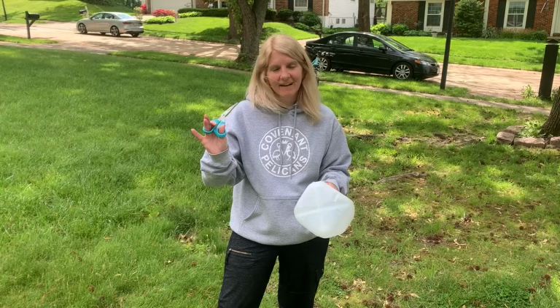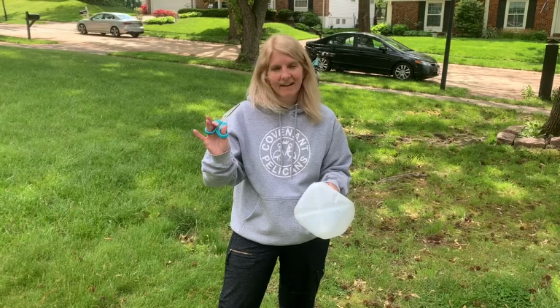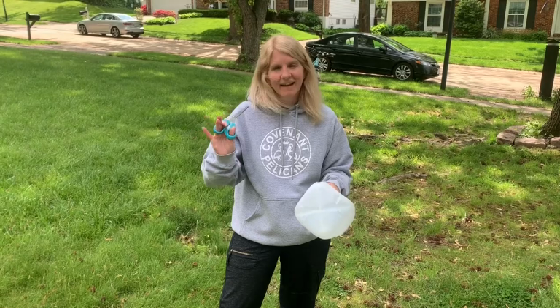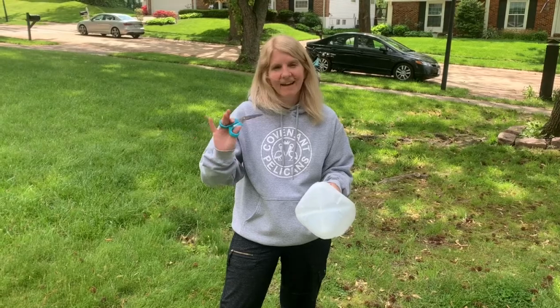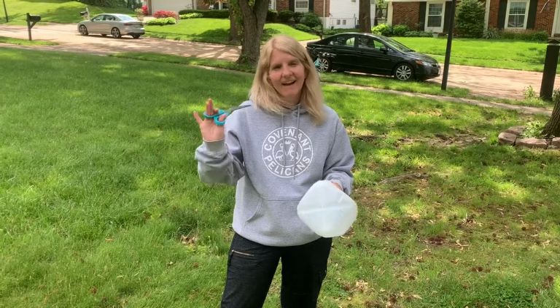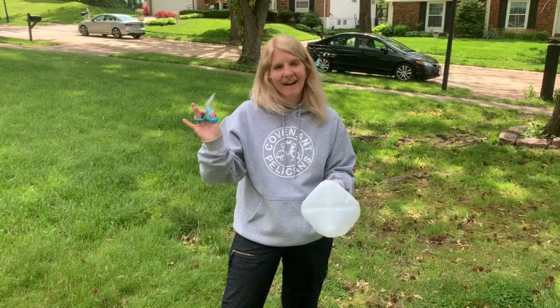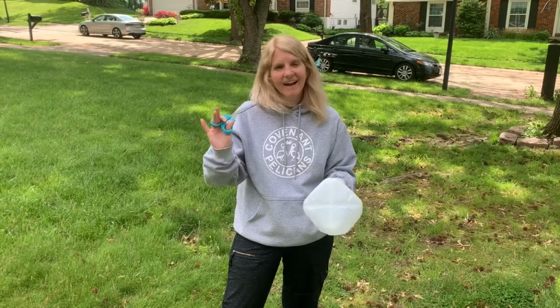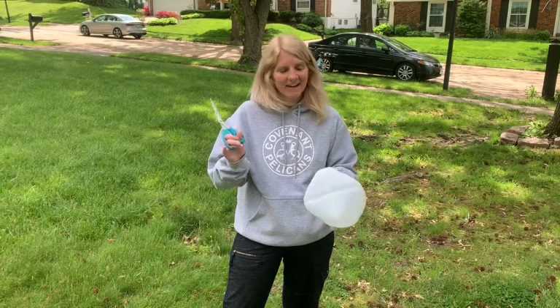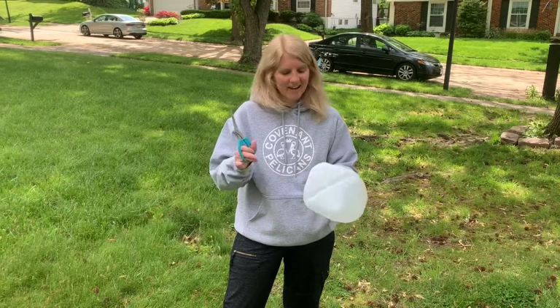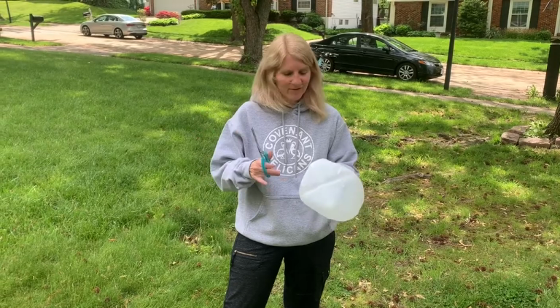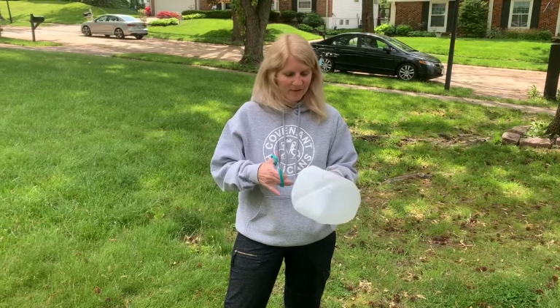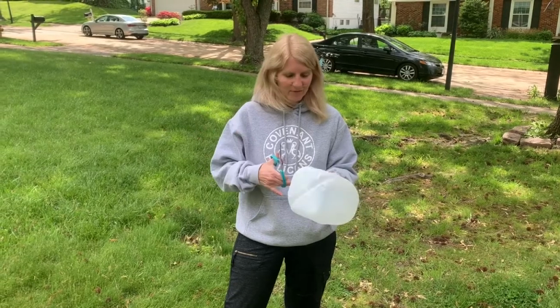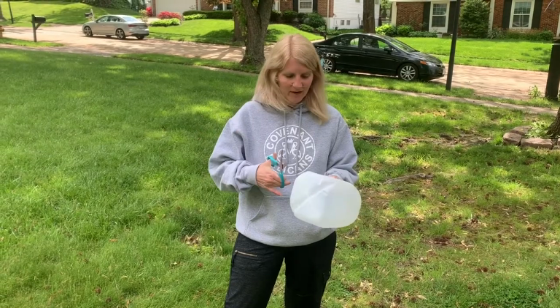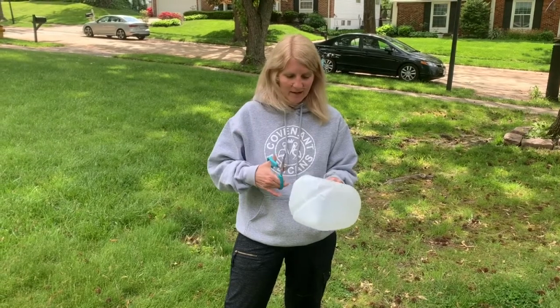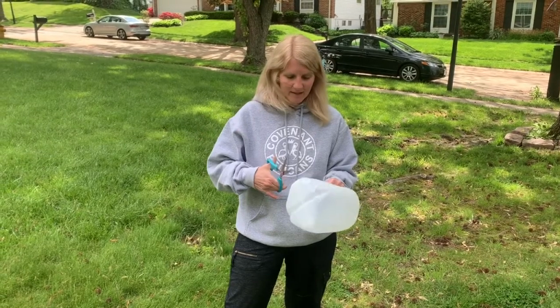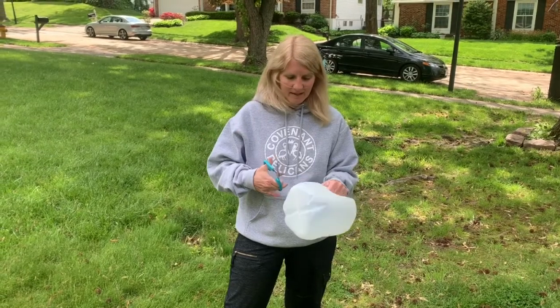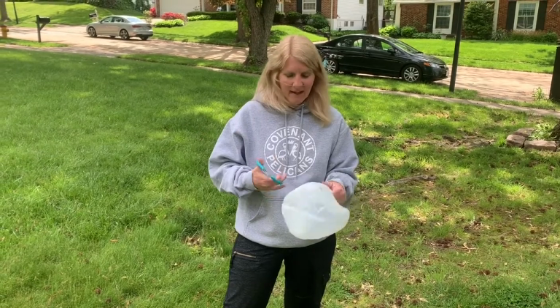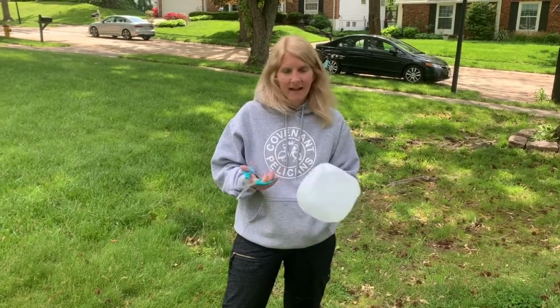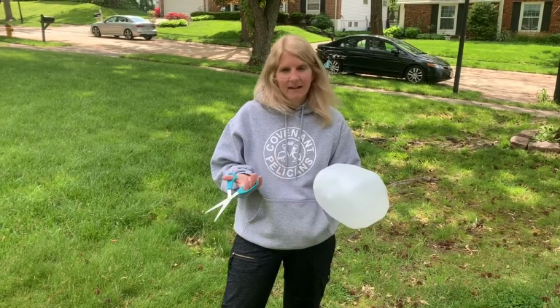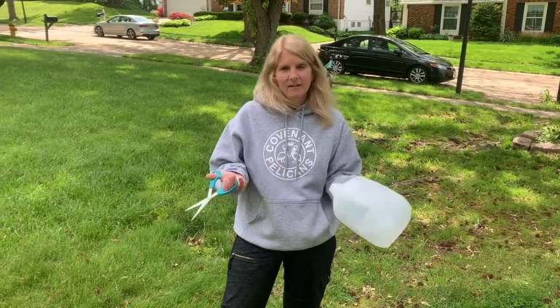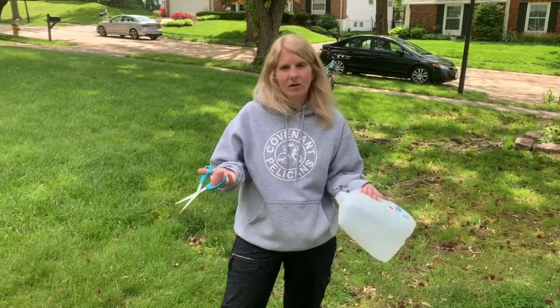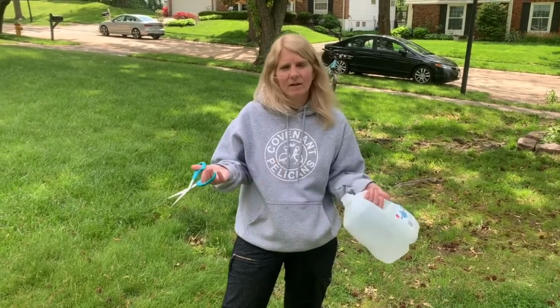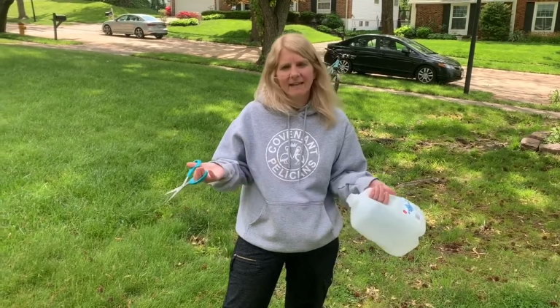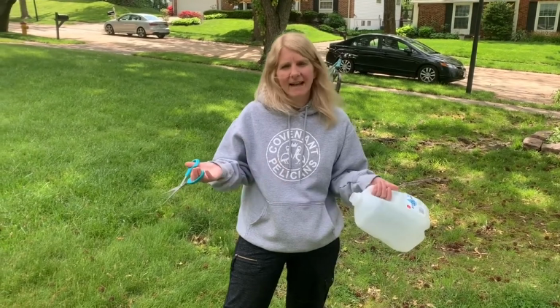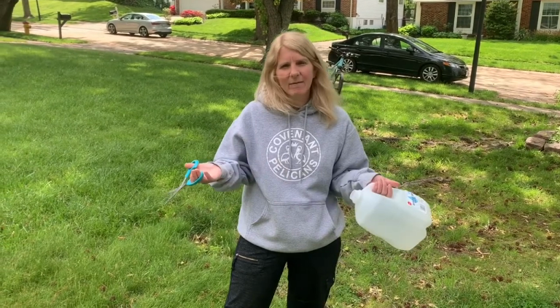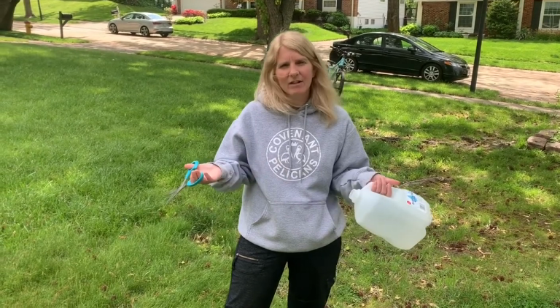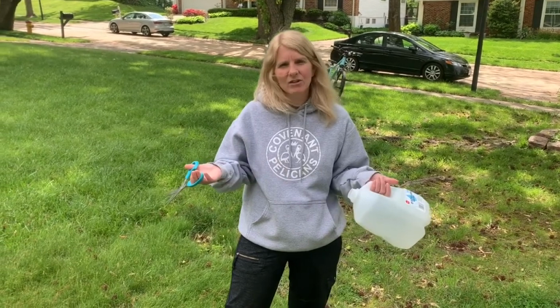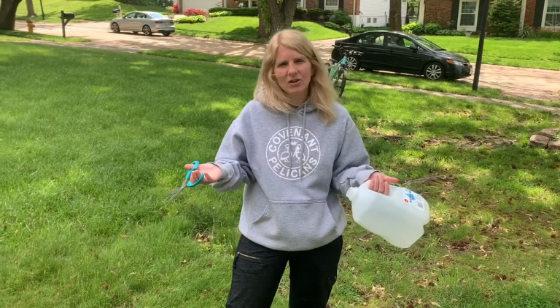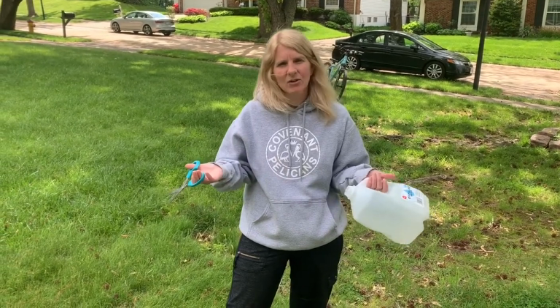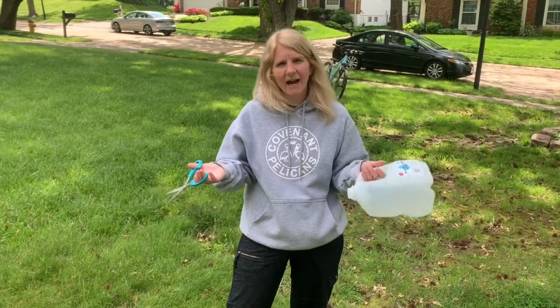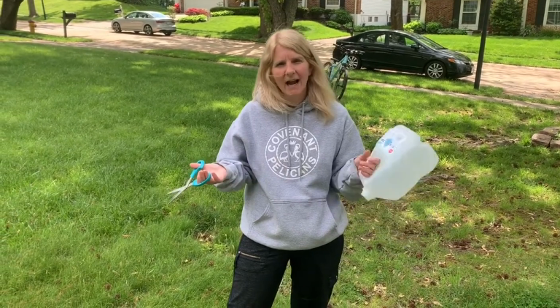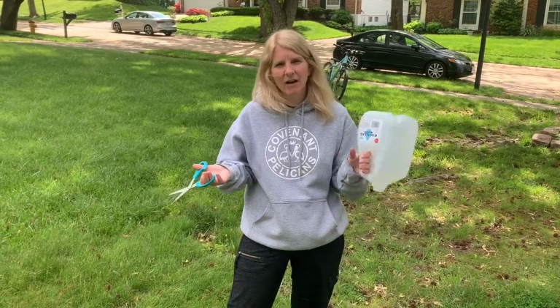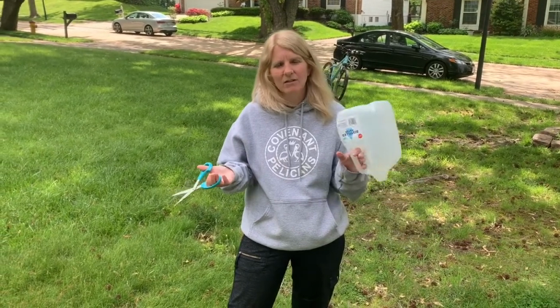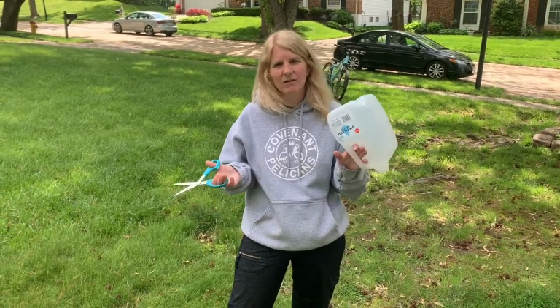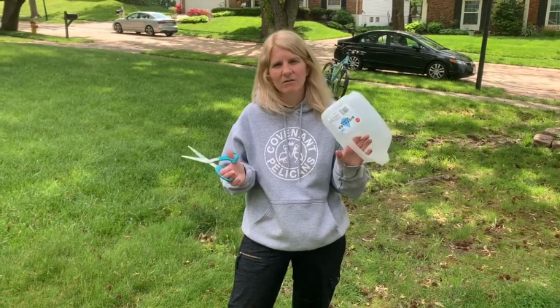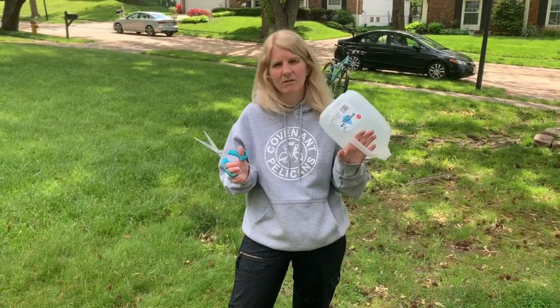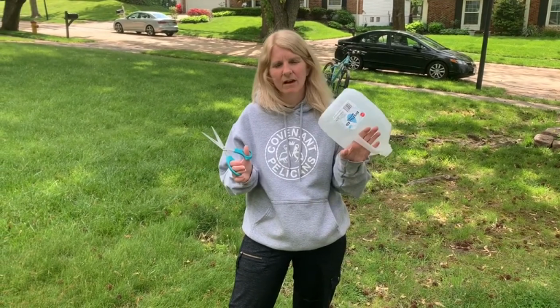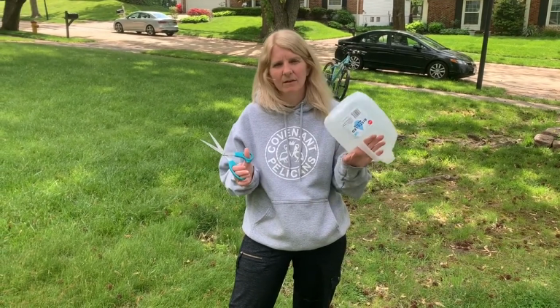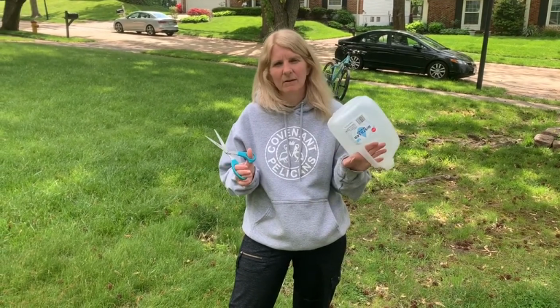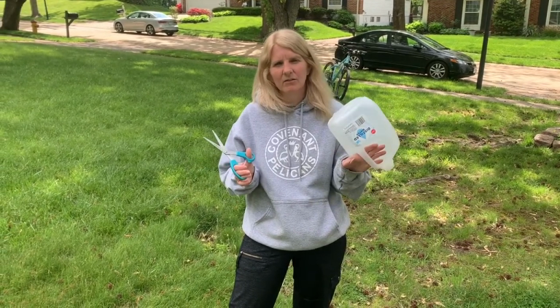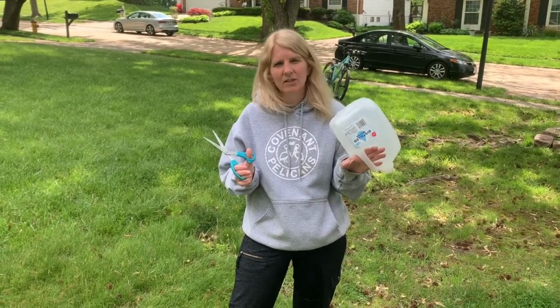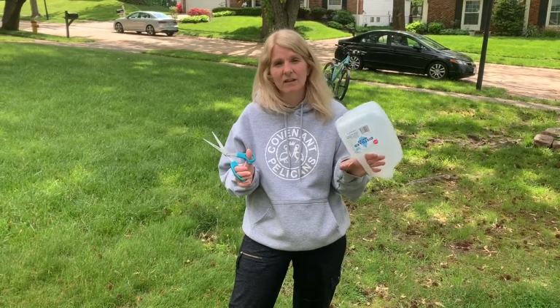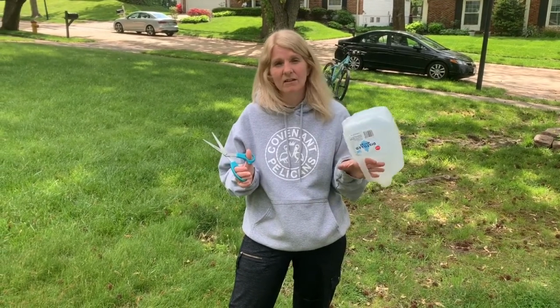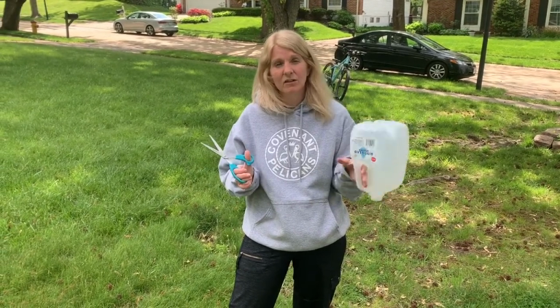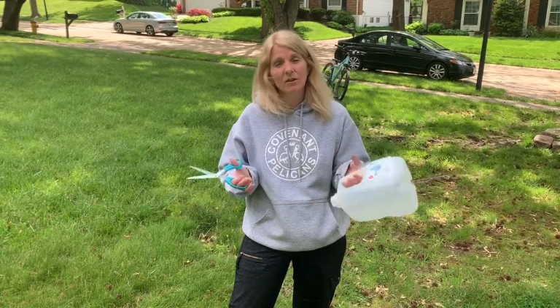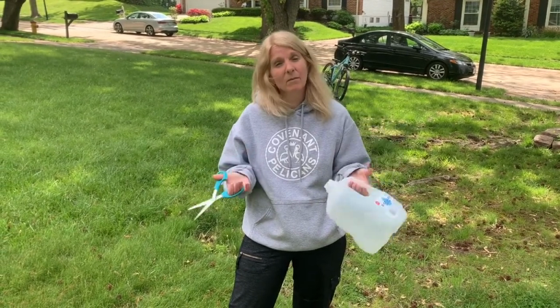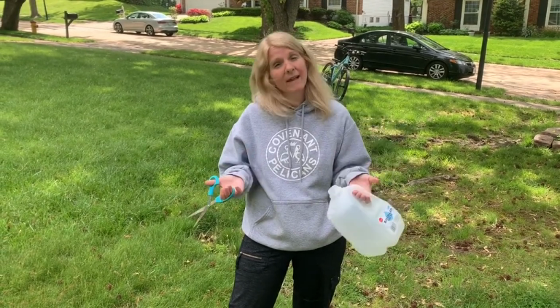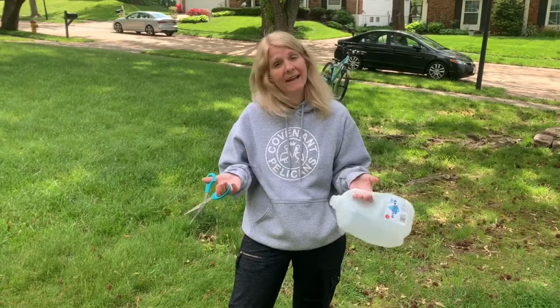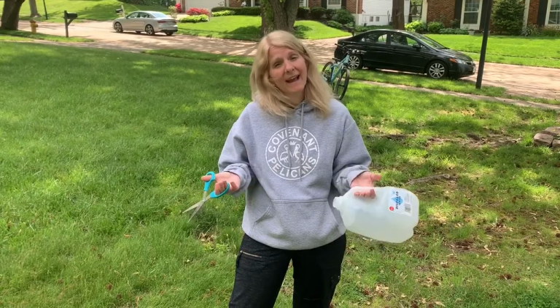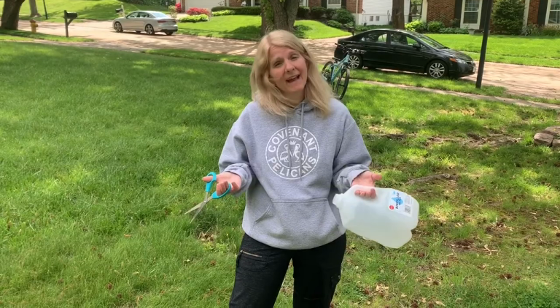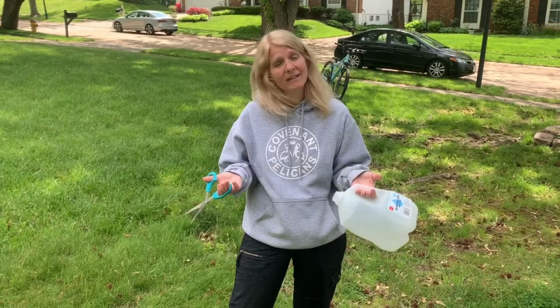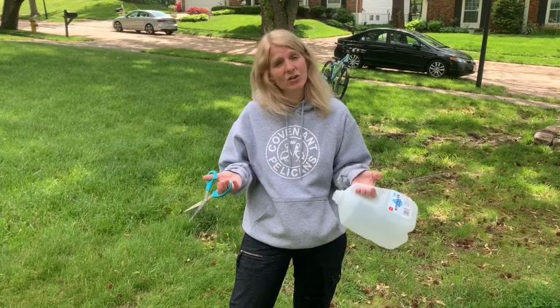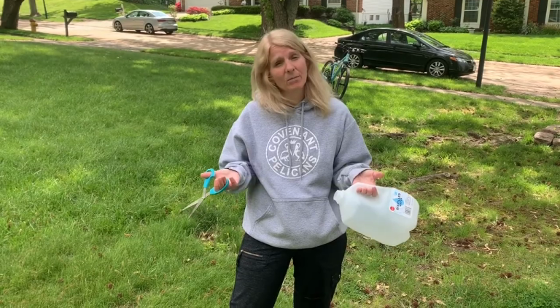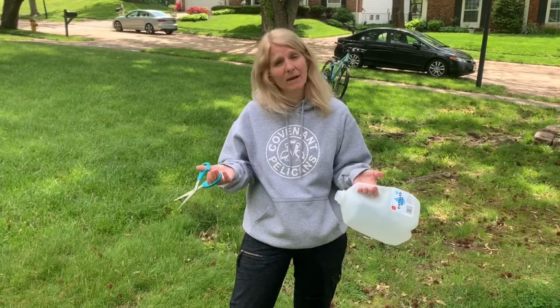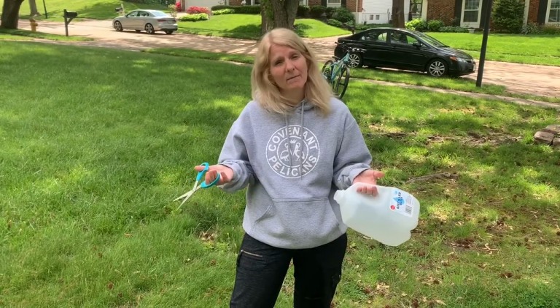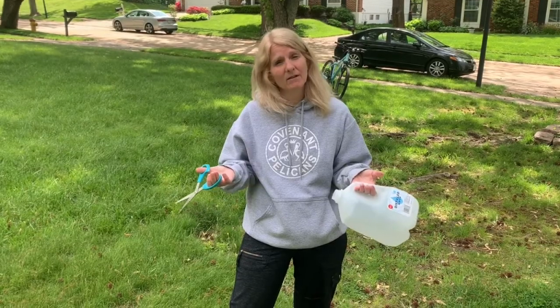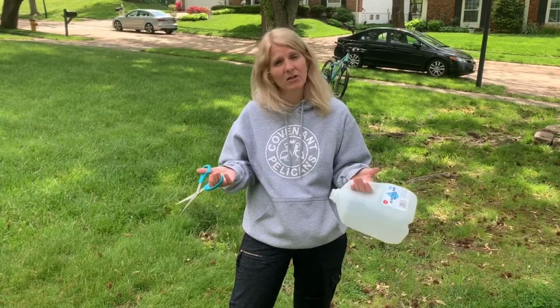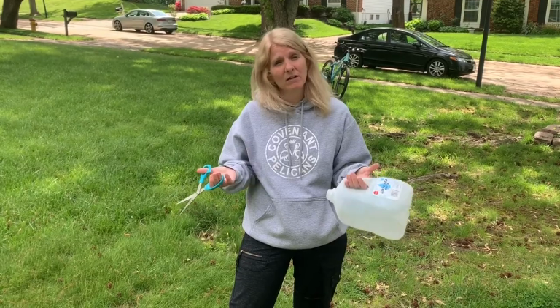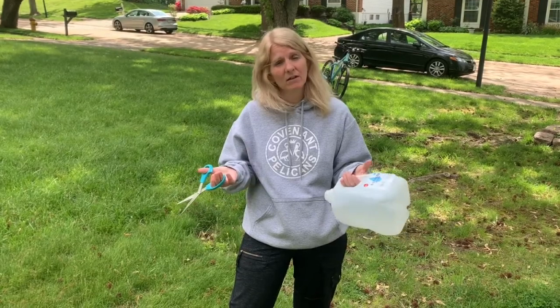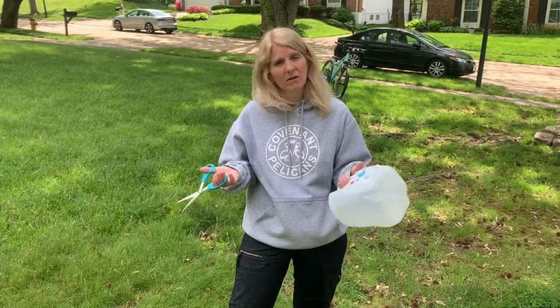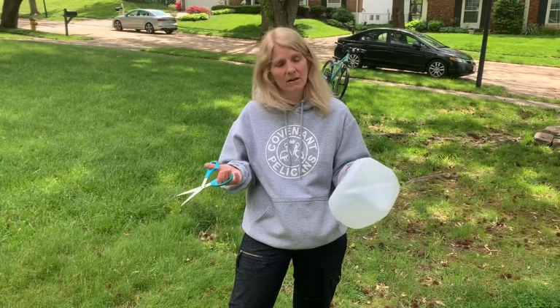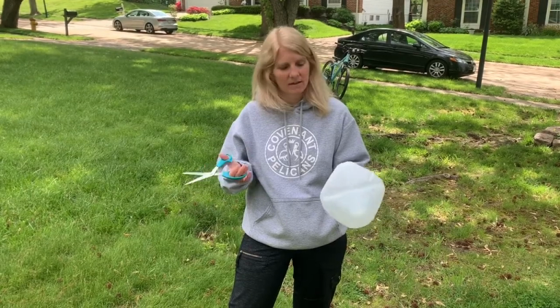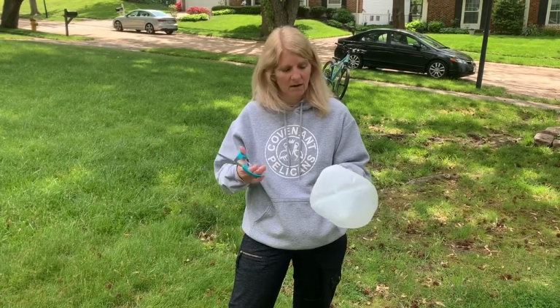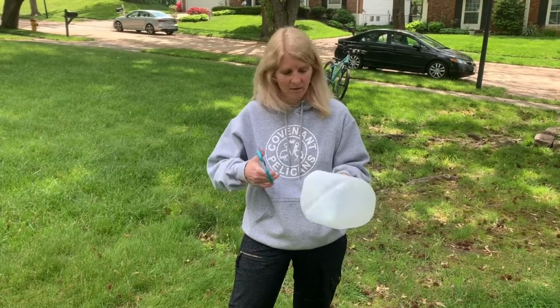Hi Kevin and Friends! Today I'm going to show you how to cut a milk jug so you can play catch or play milk jug lacrosse at home.